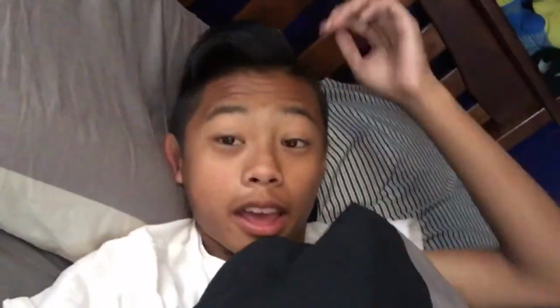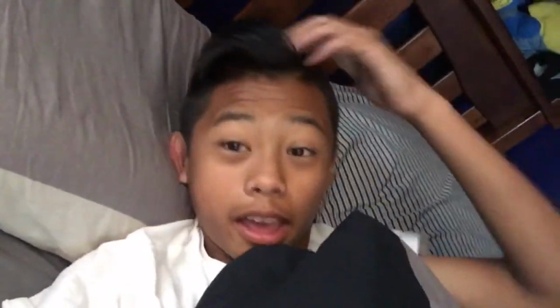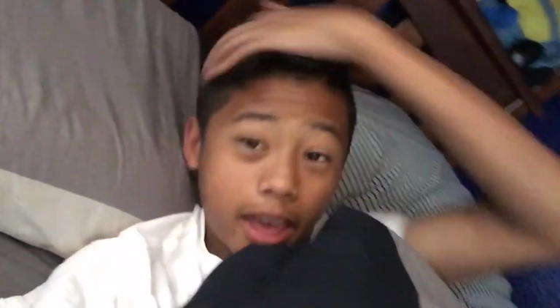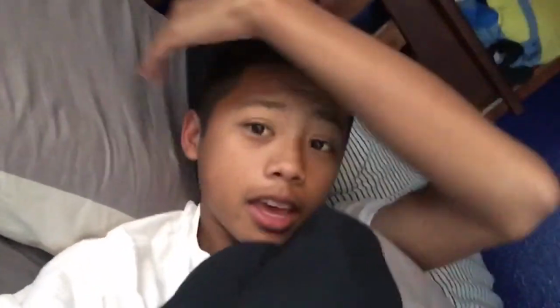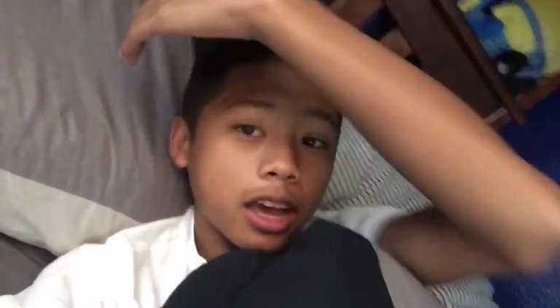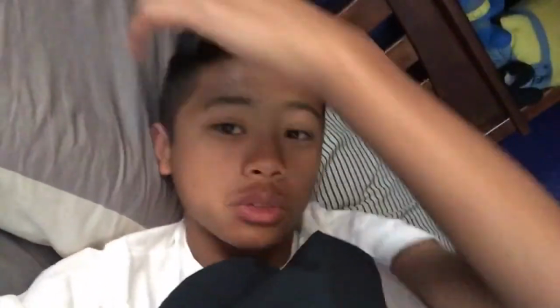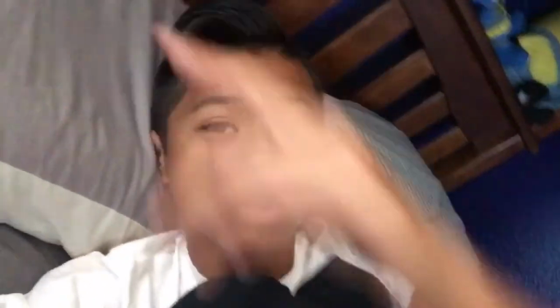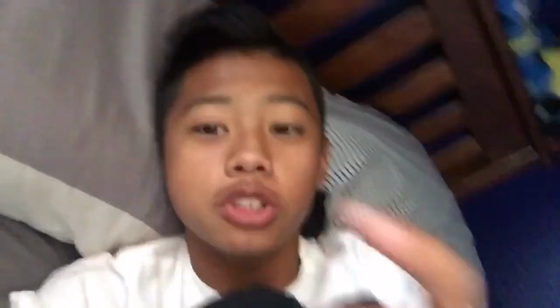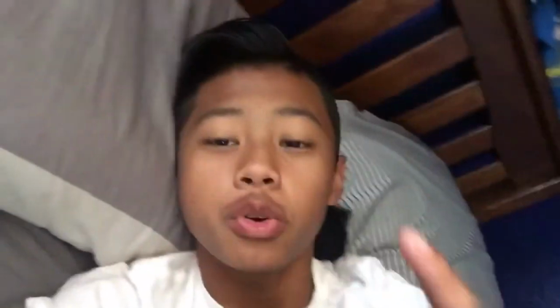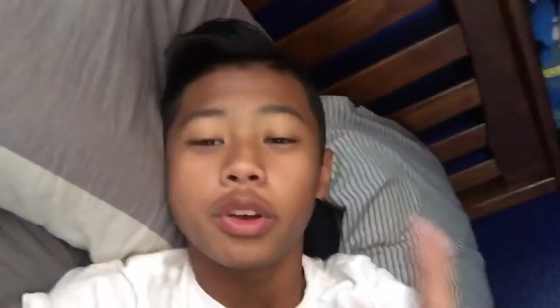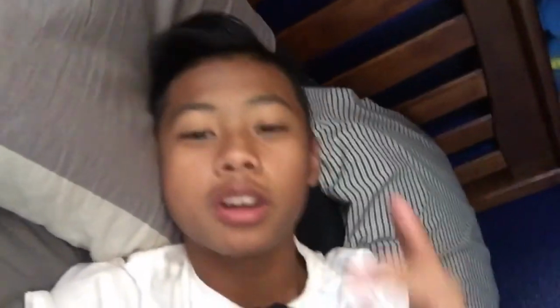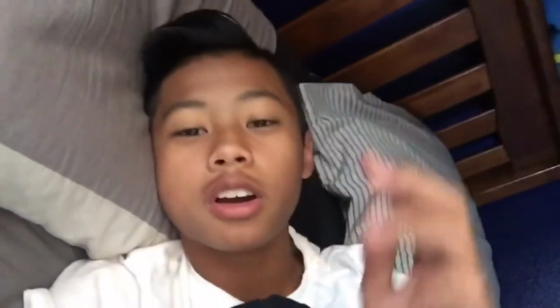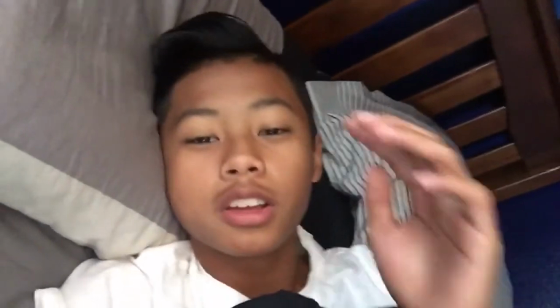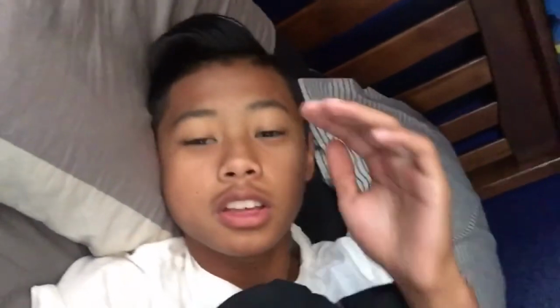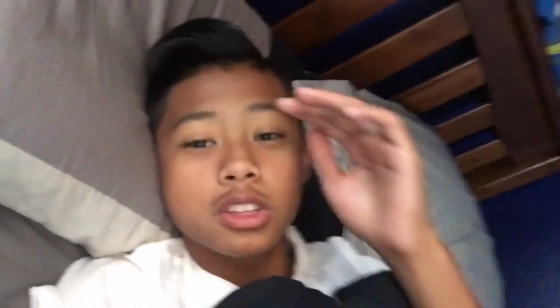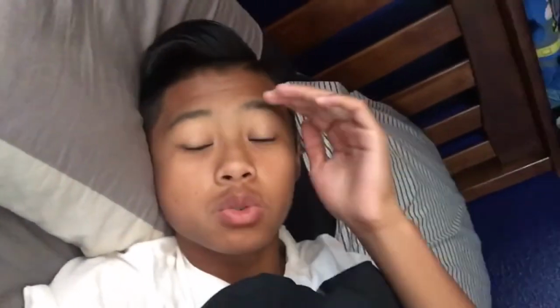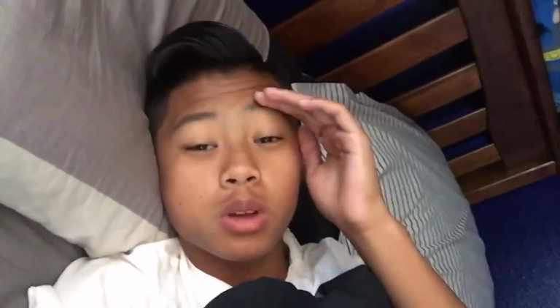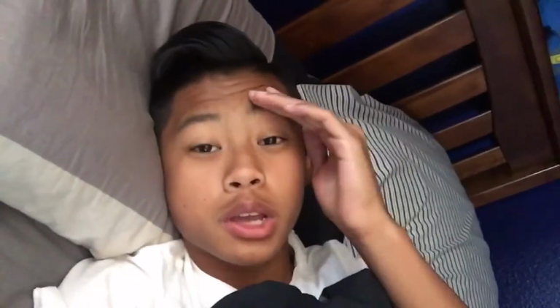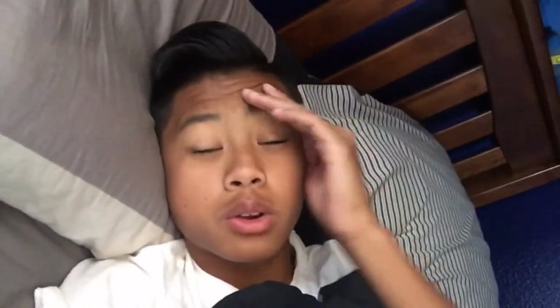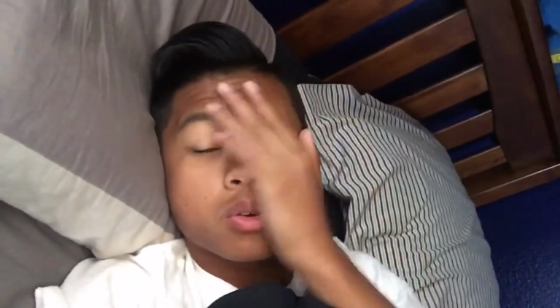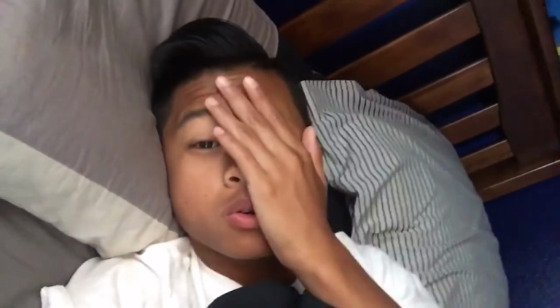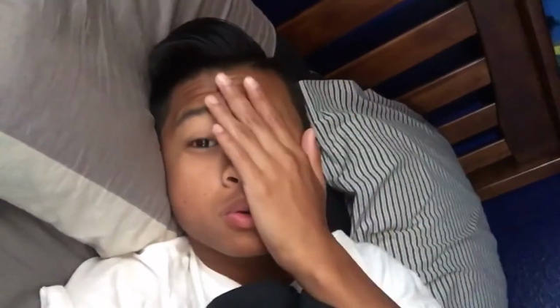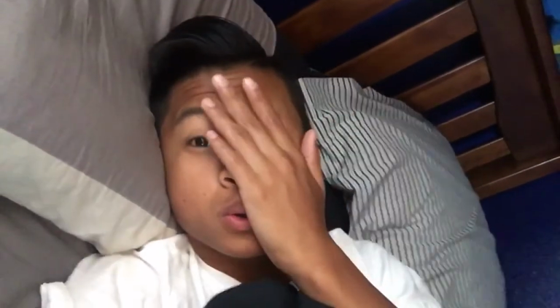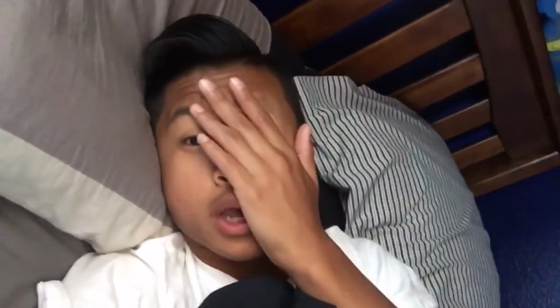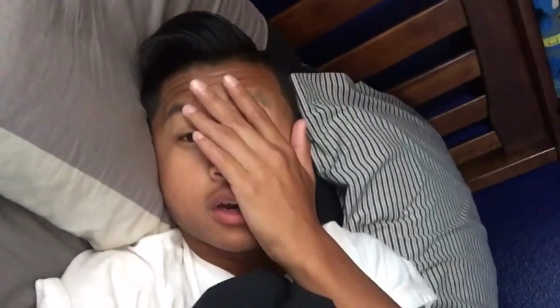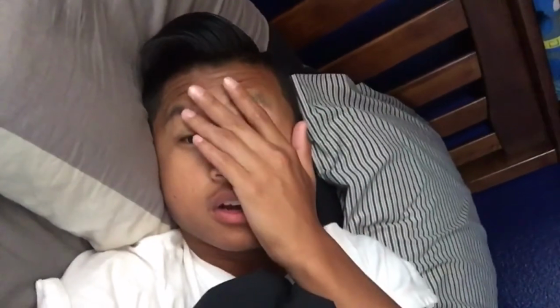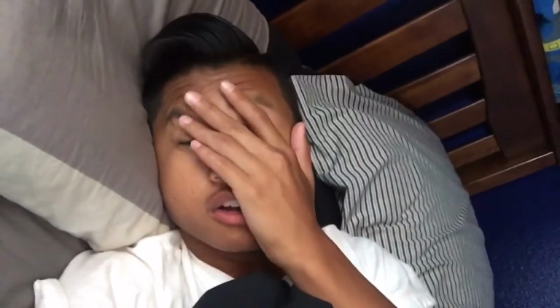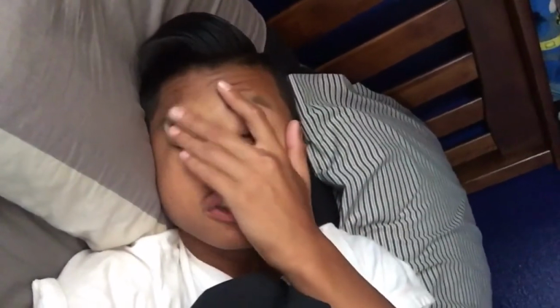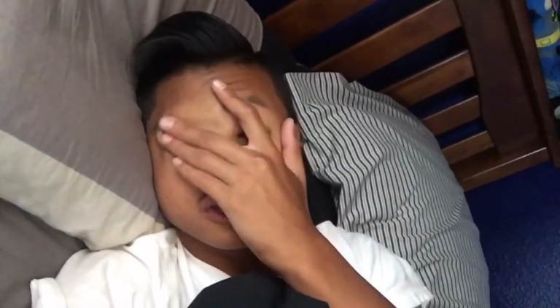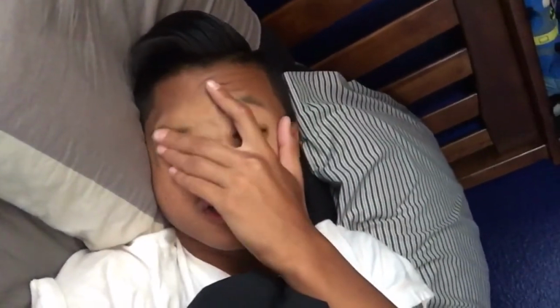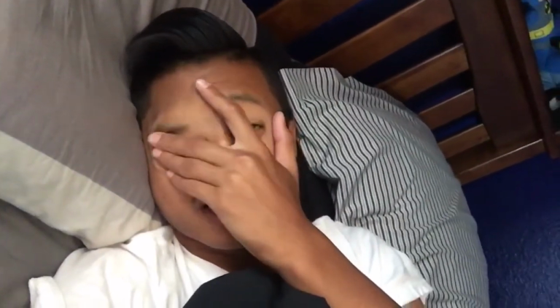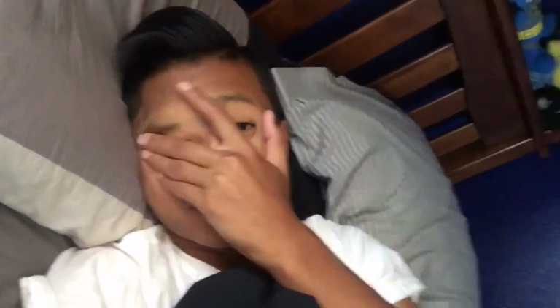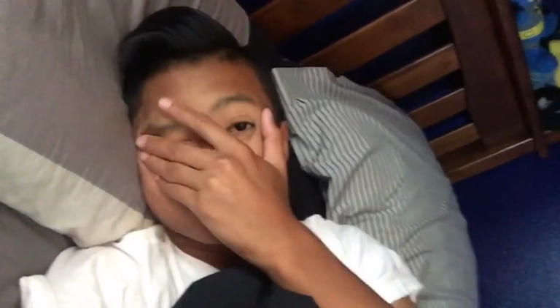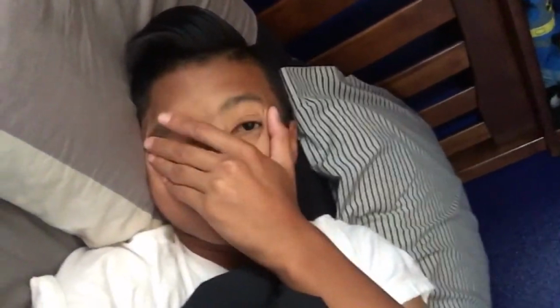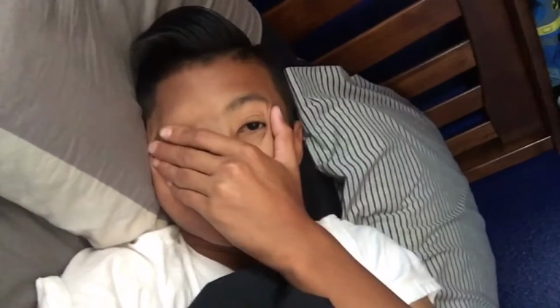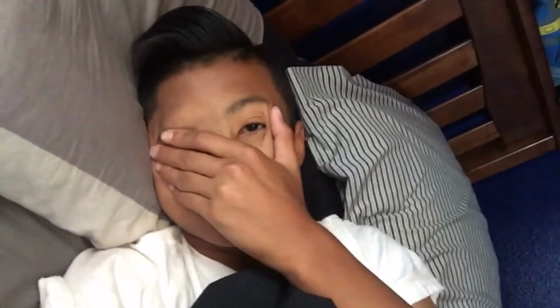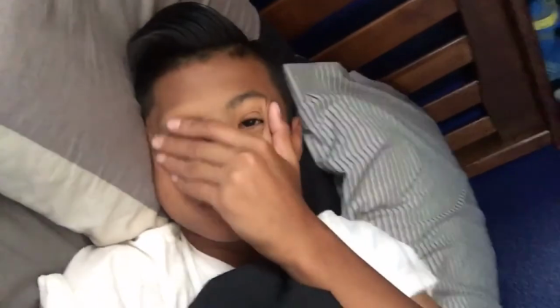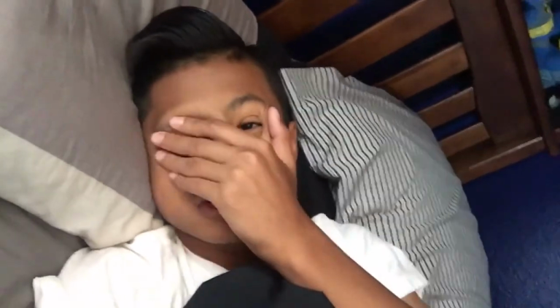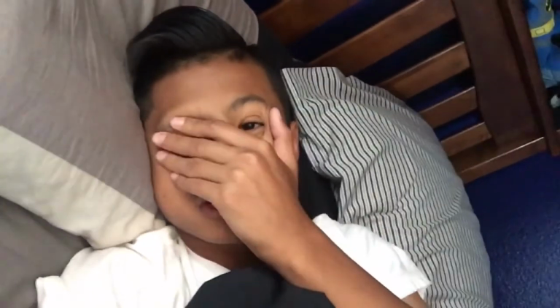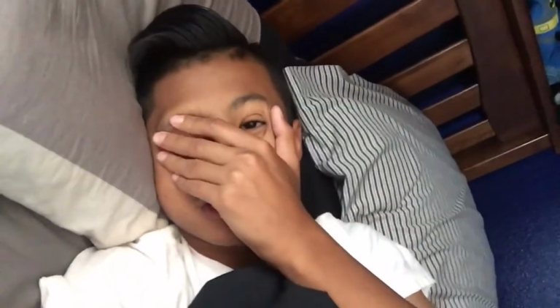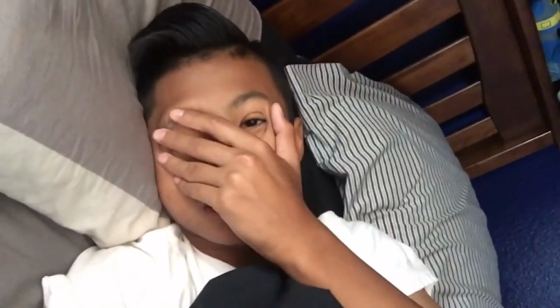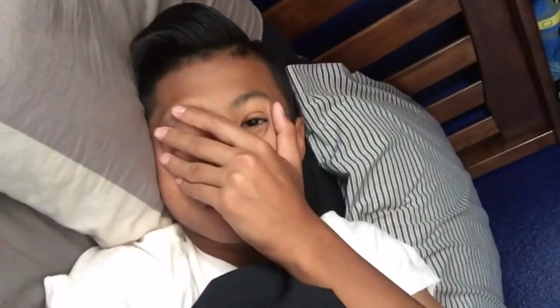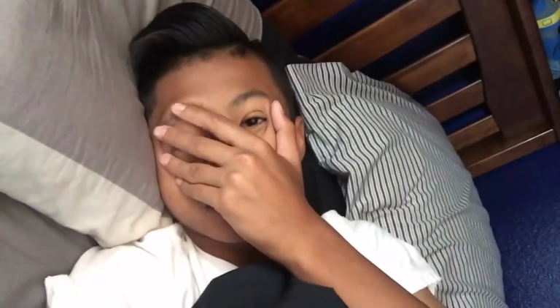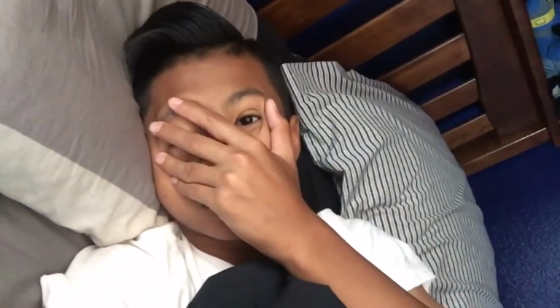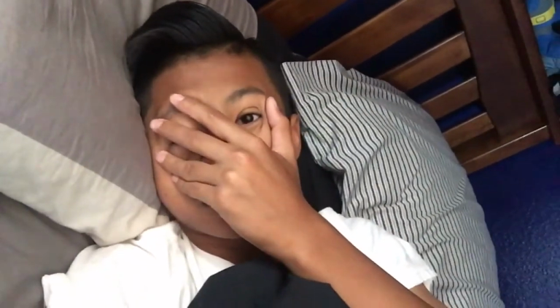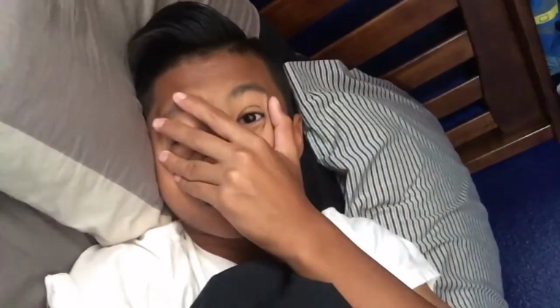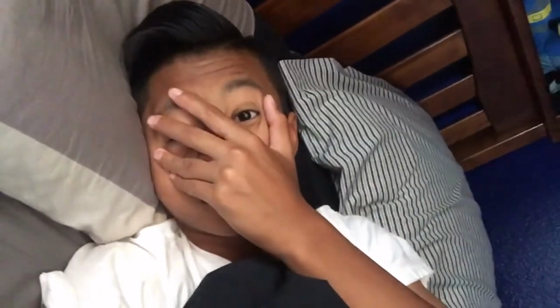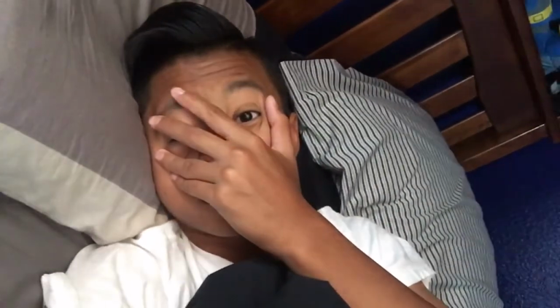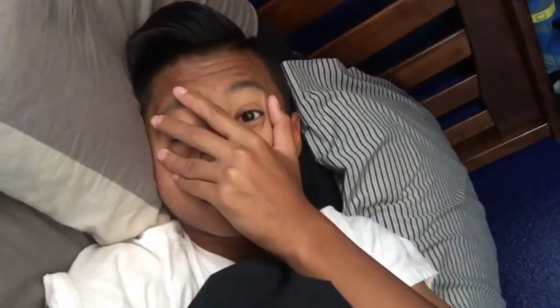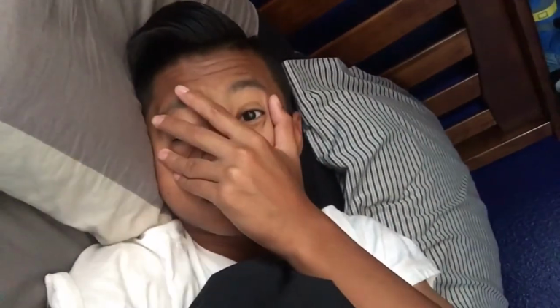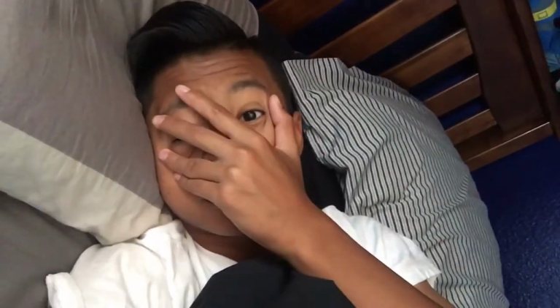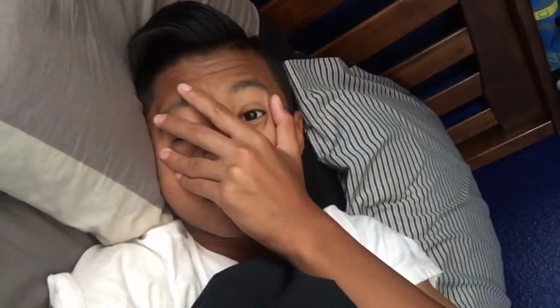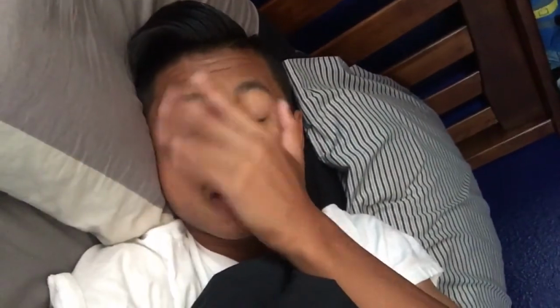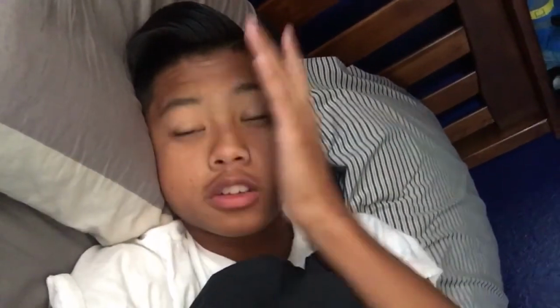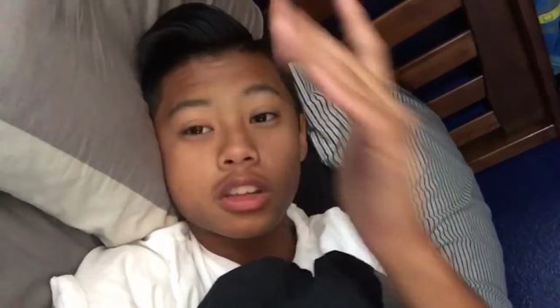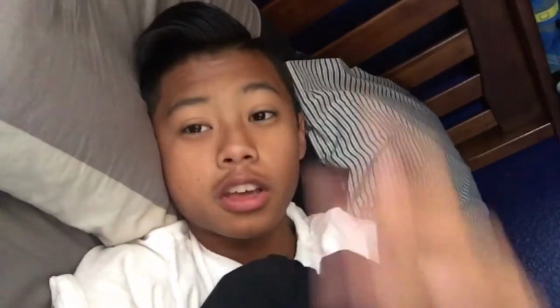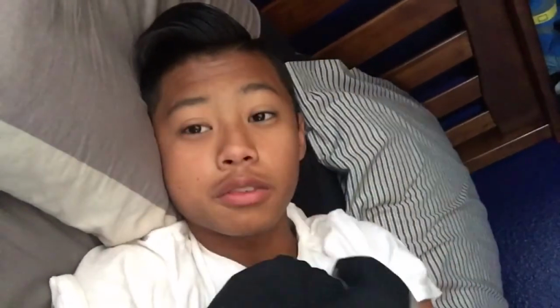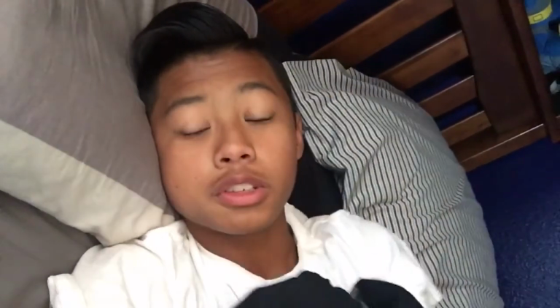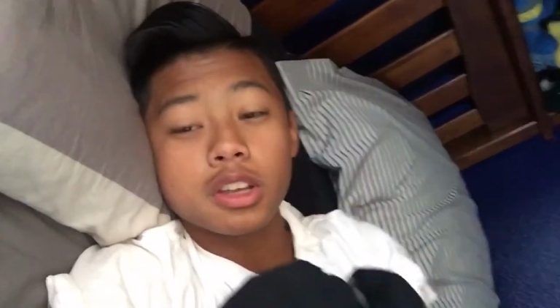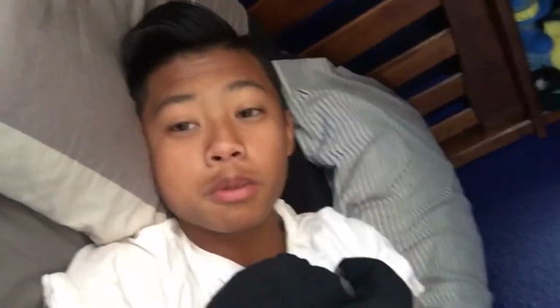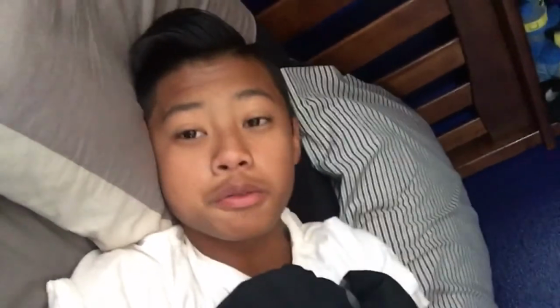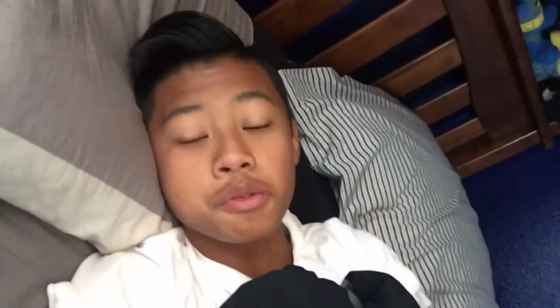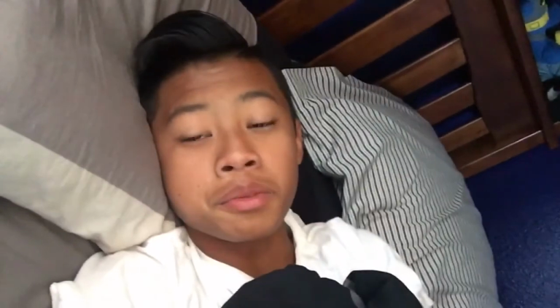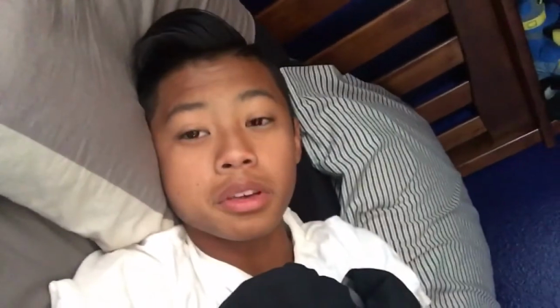Hey guys, what's going on? It's Ryan, or the Ryanology, and today's technically the first day of summer for me.